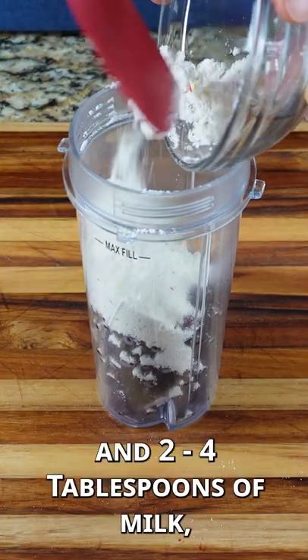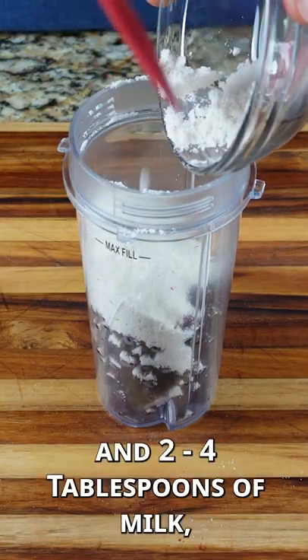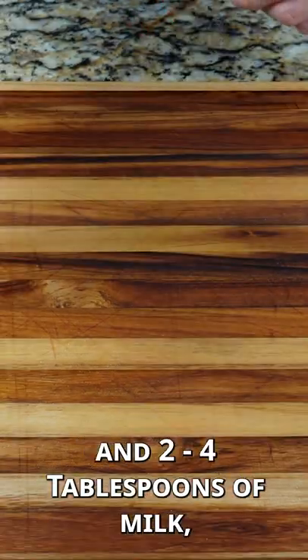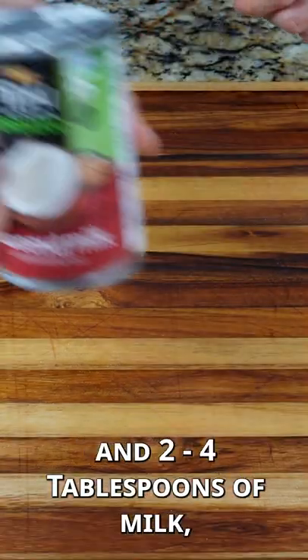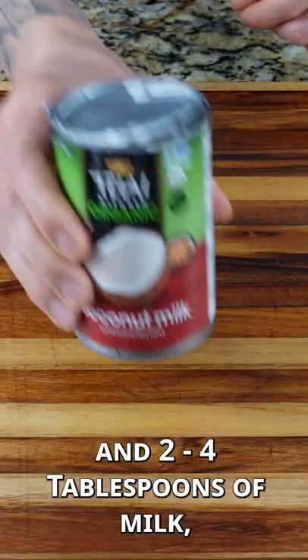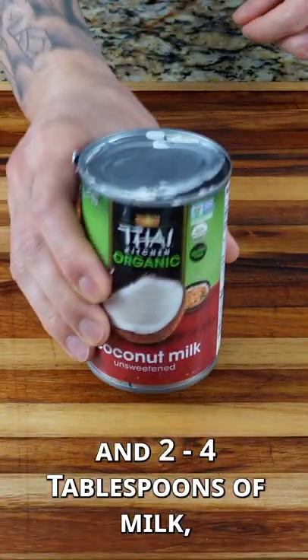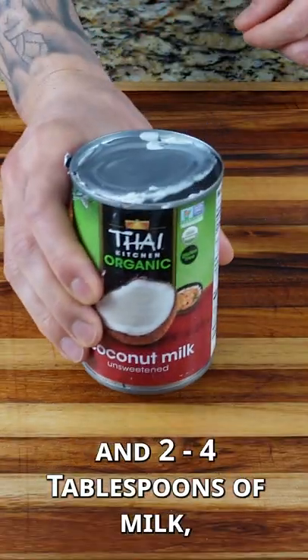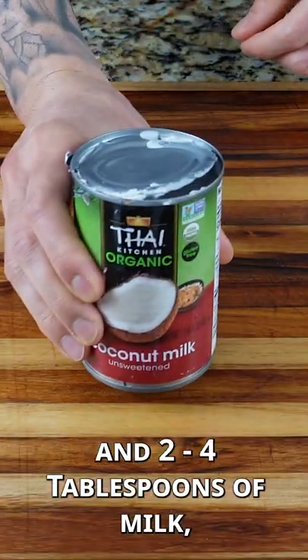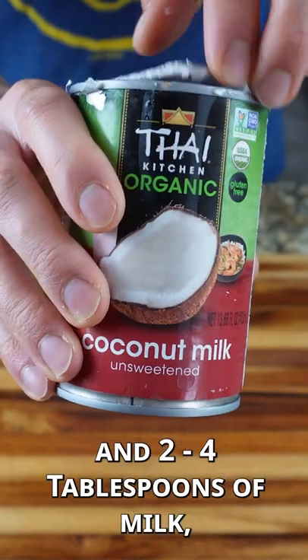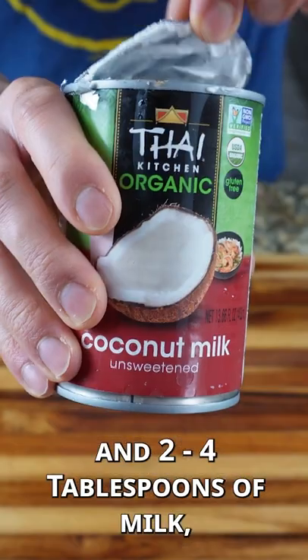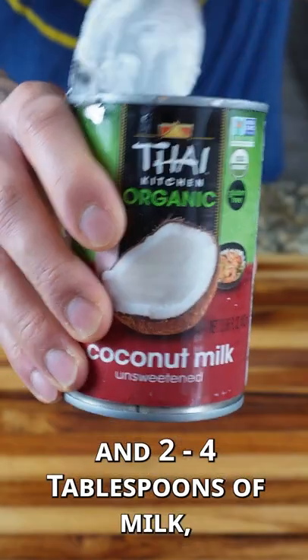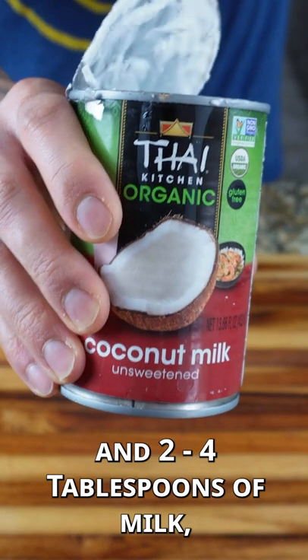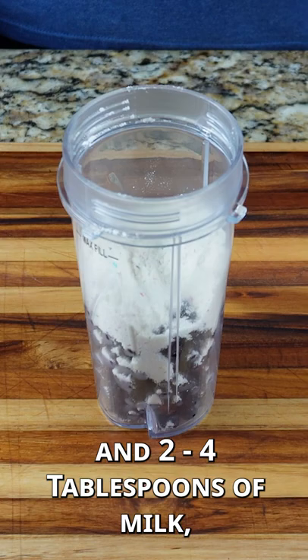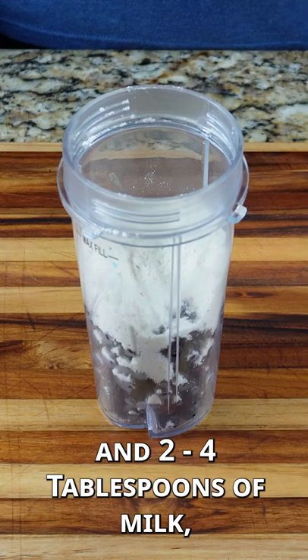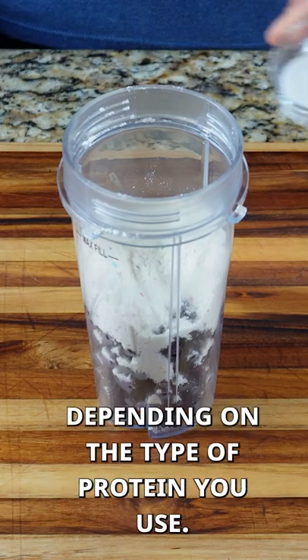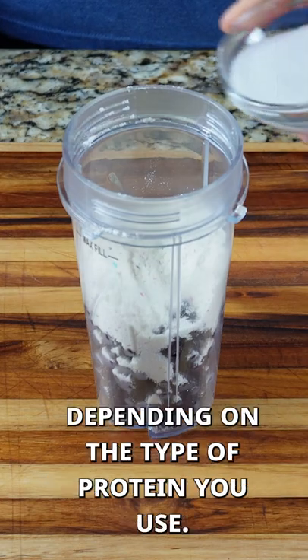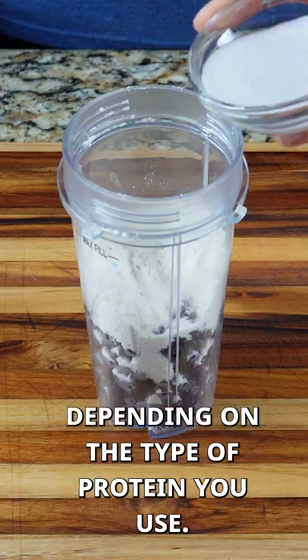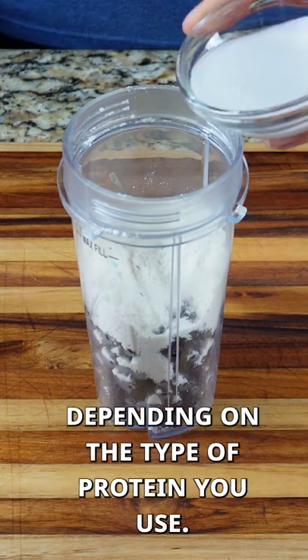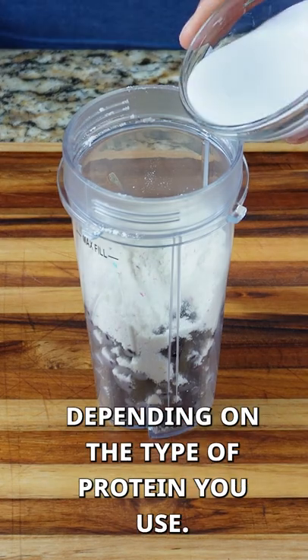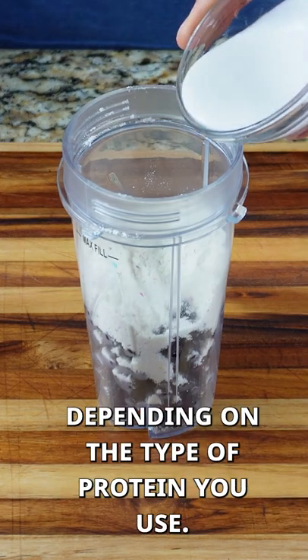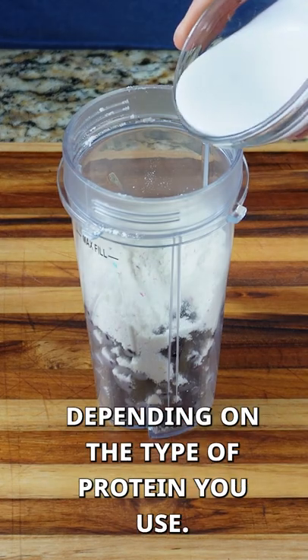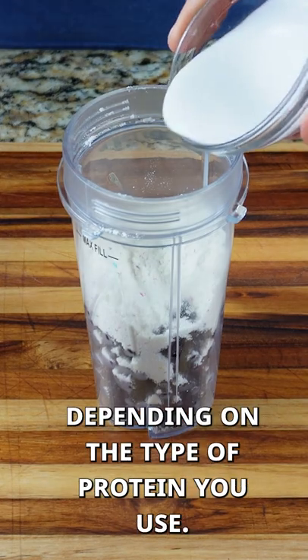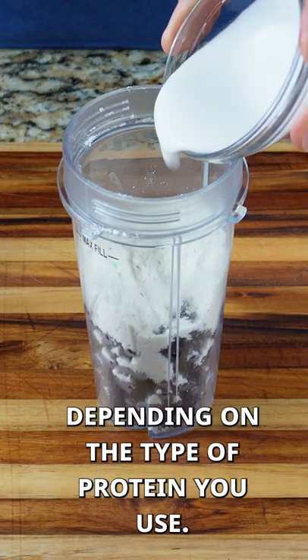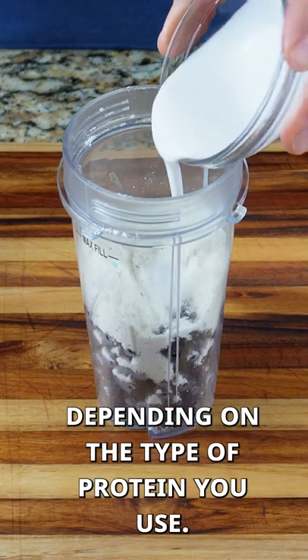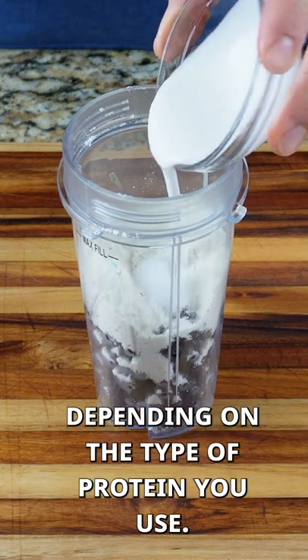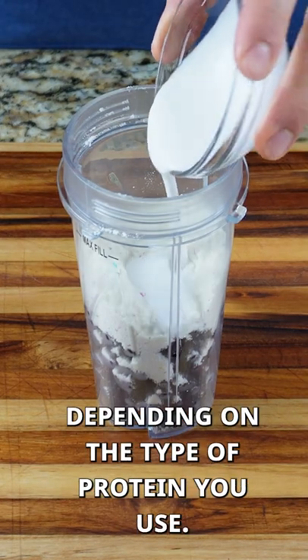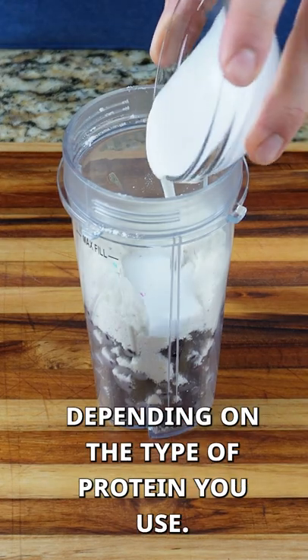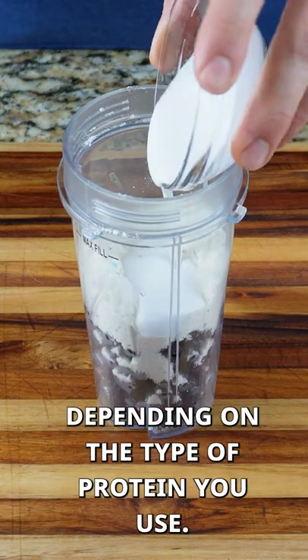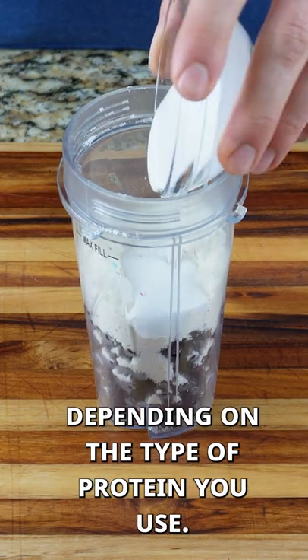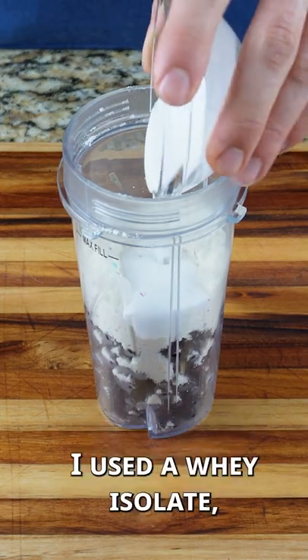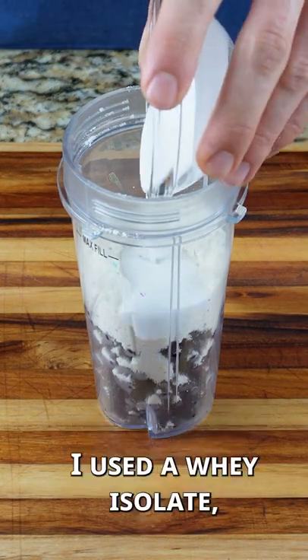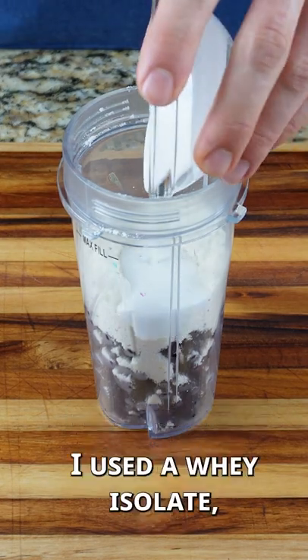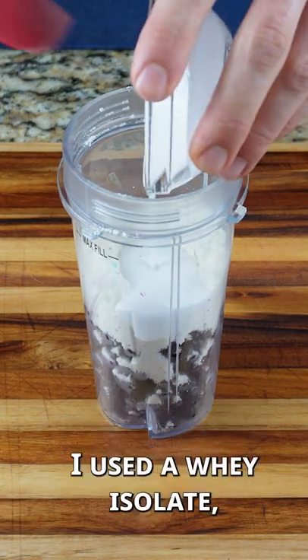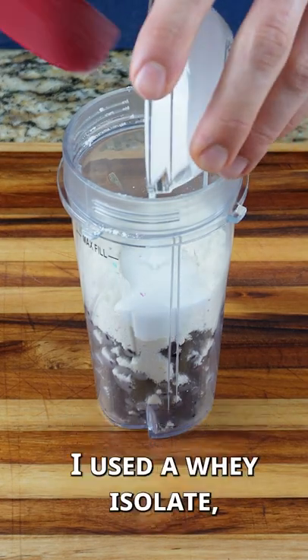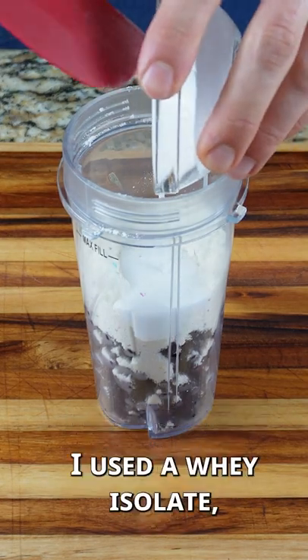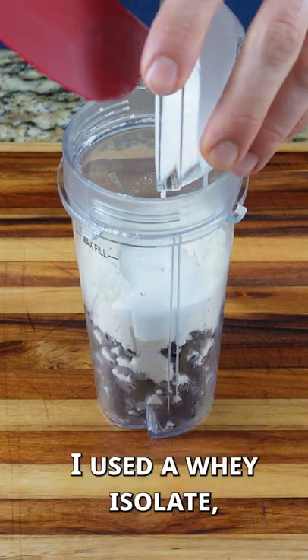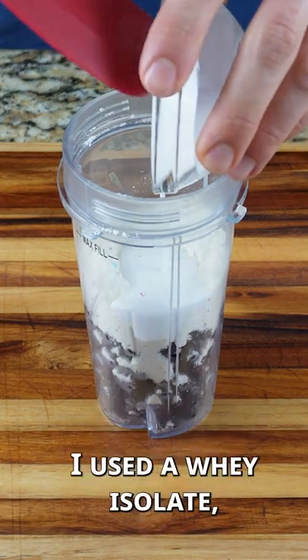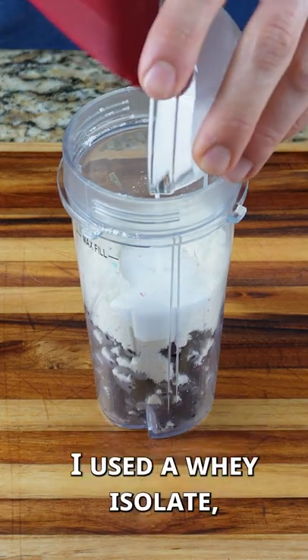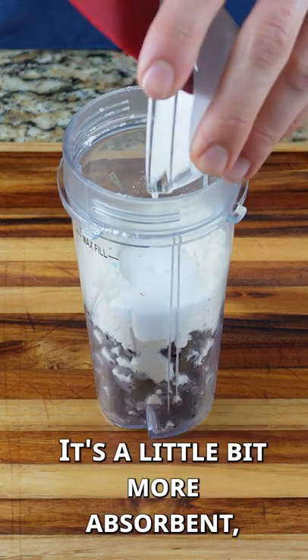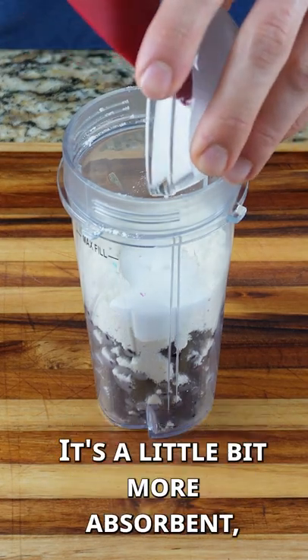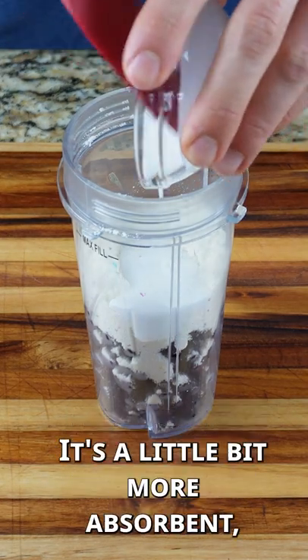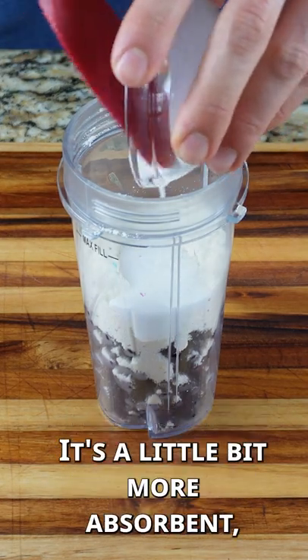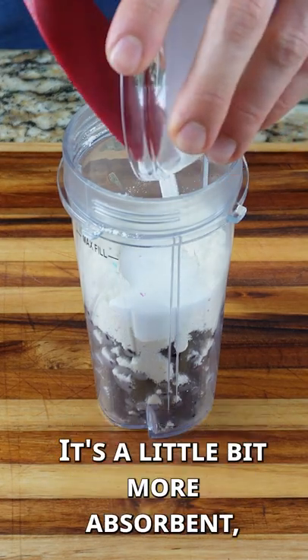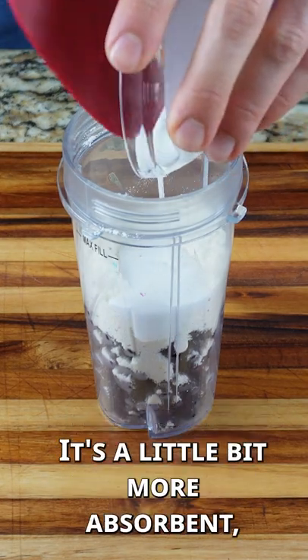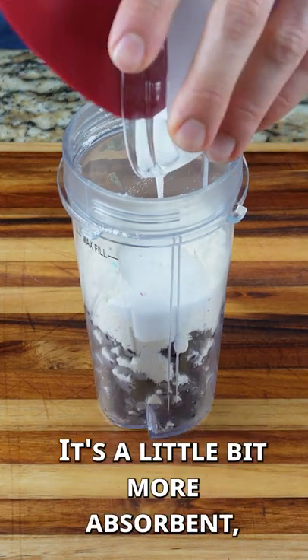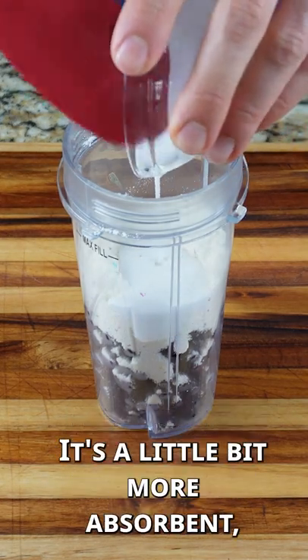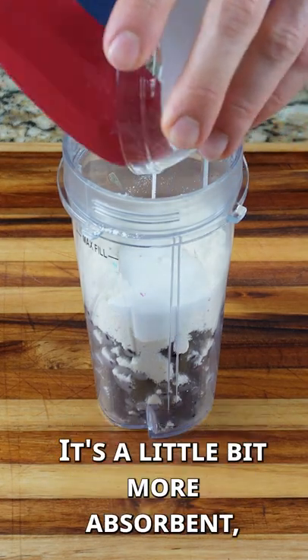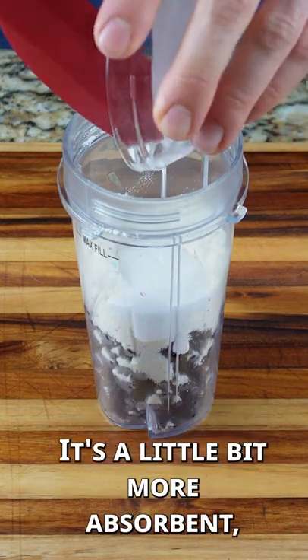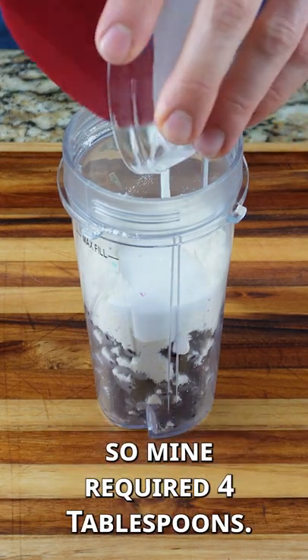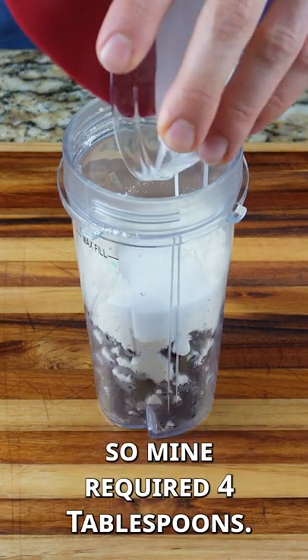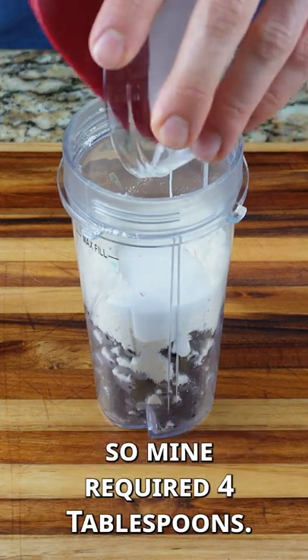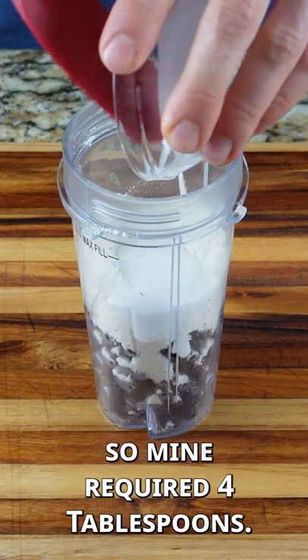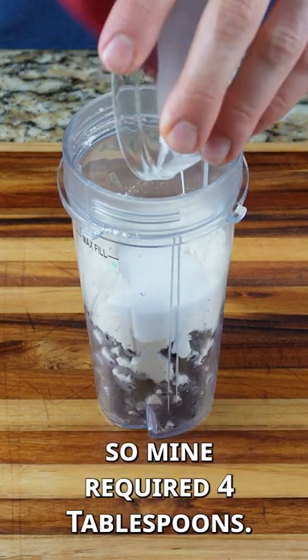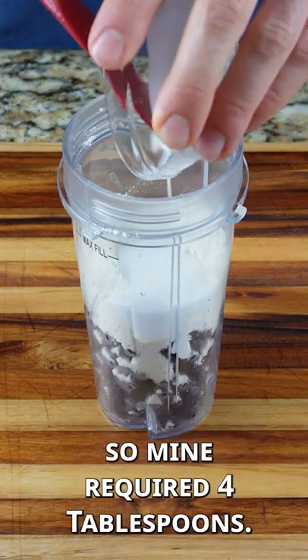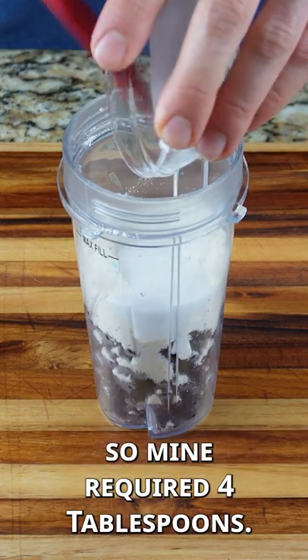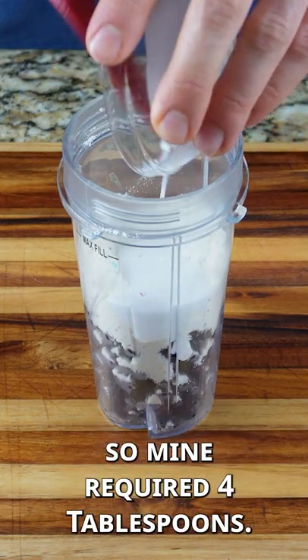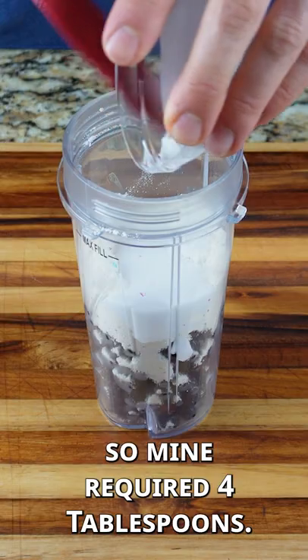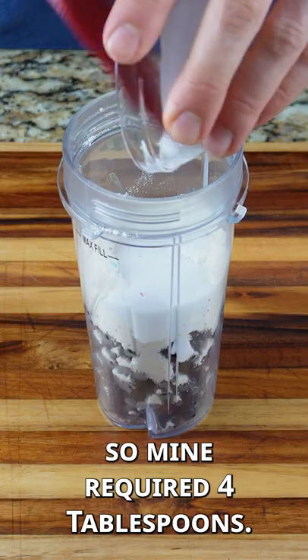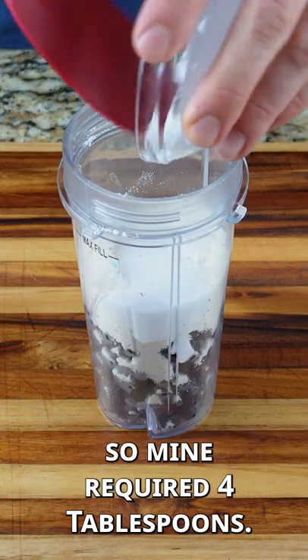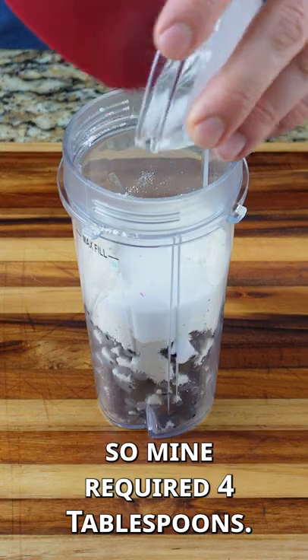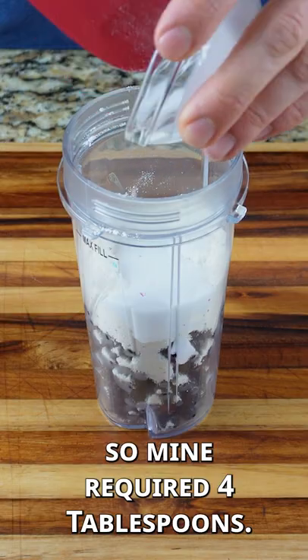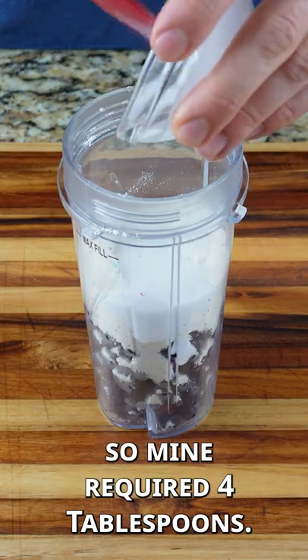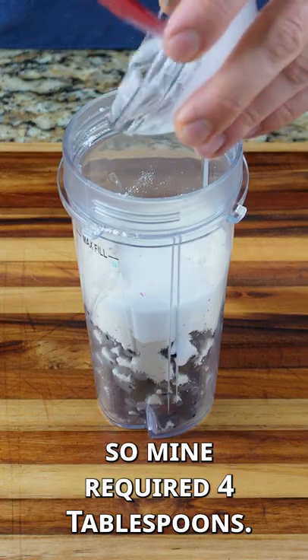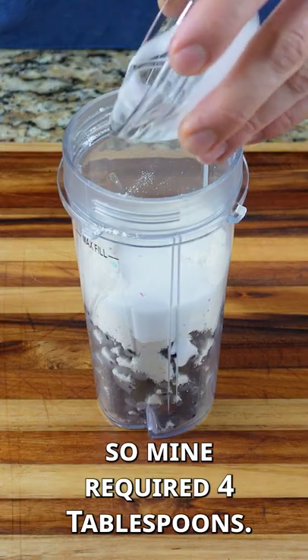And two to four tablespoons of milk, depending on the type of protein you use. I use the whey isolate — it's a little bit more absorbent, so mine required four tablespoons.